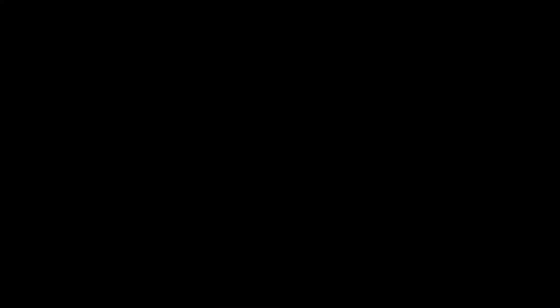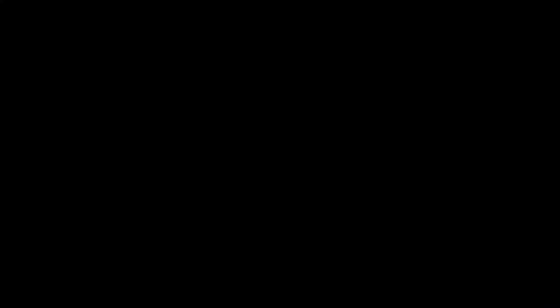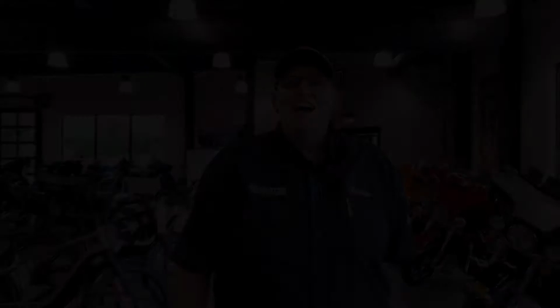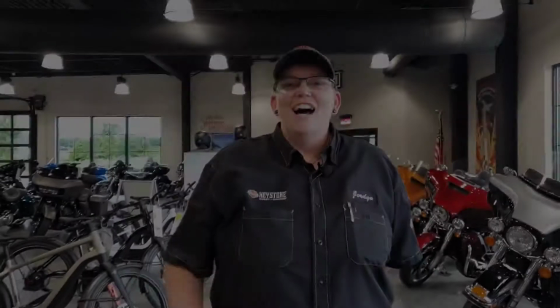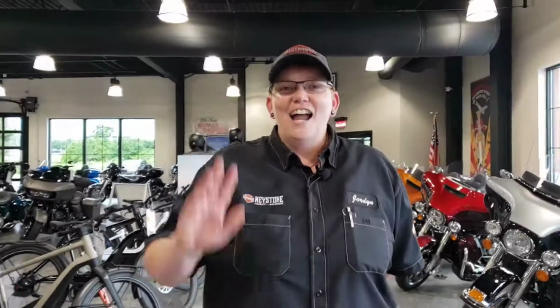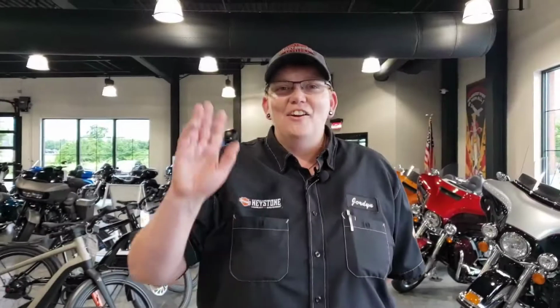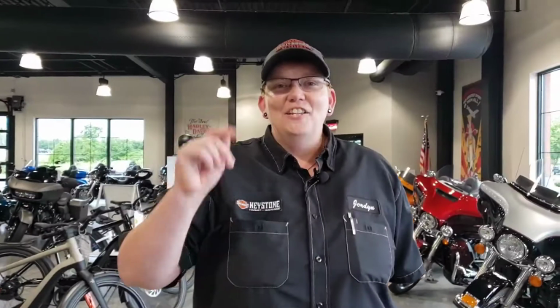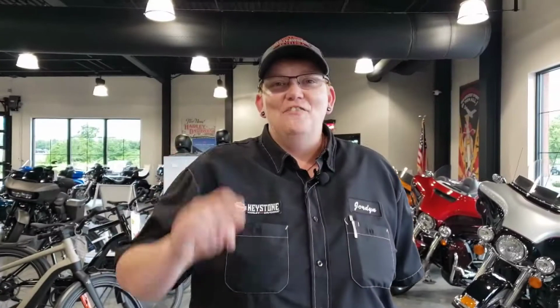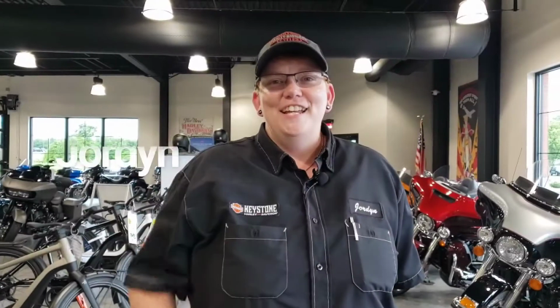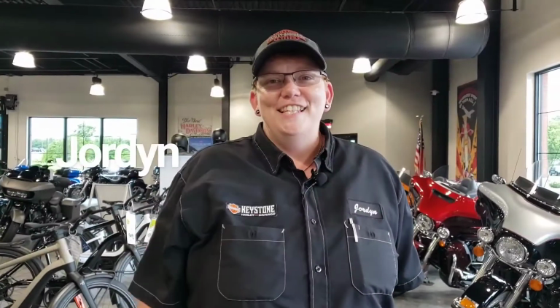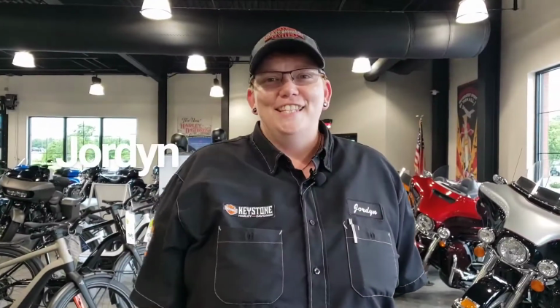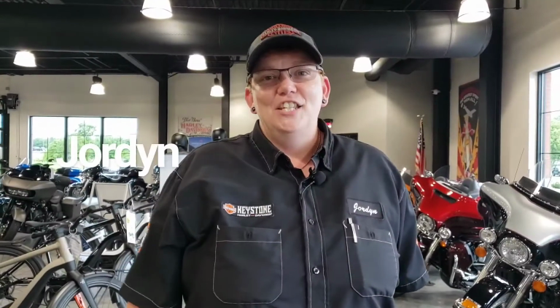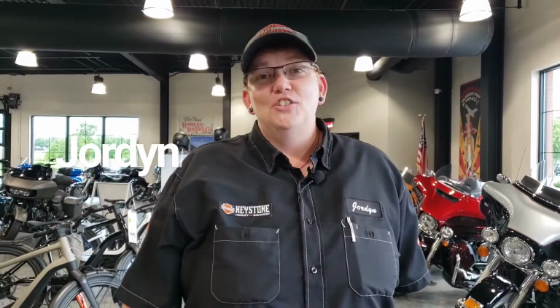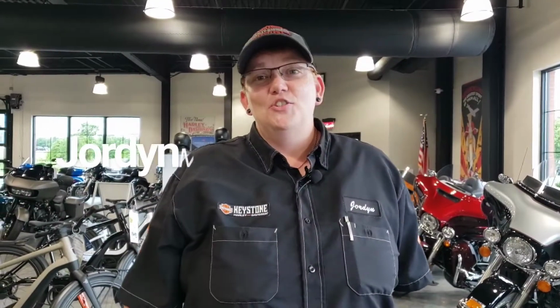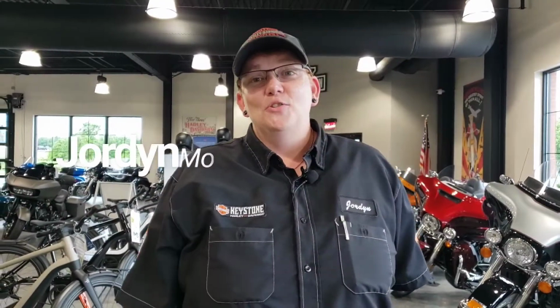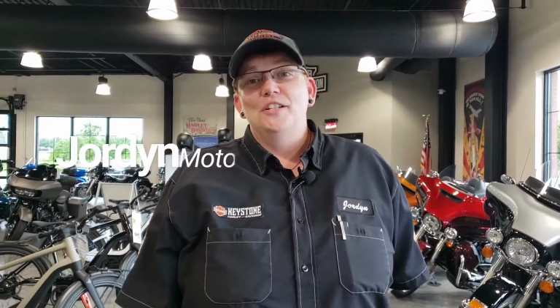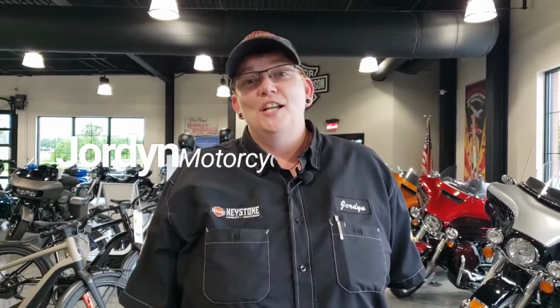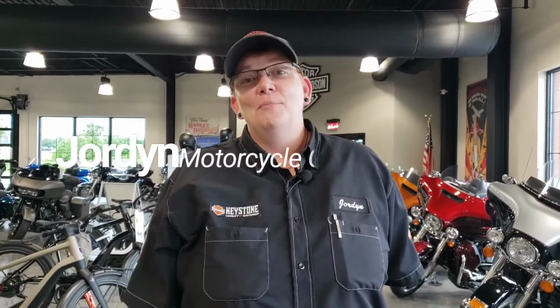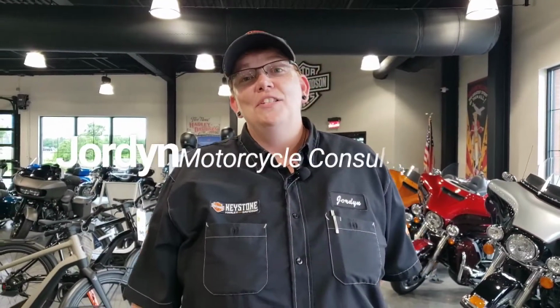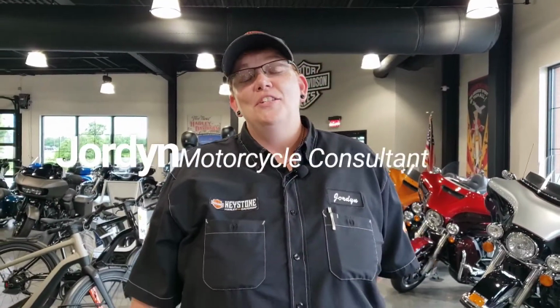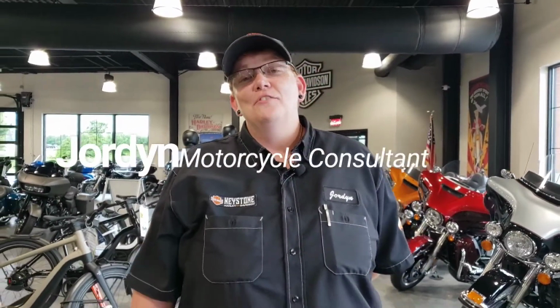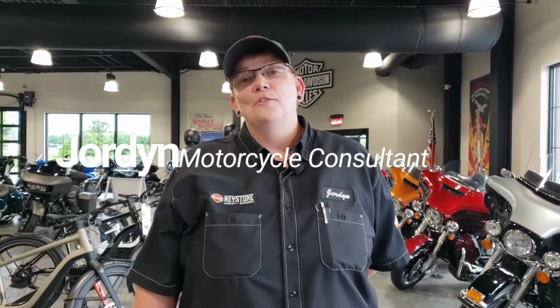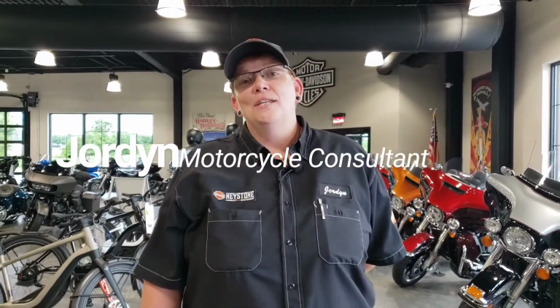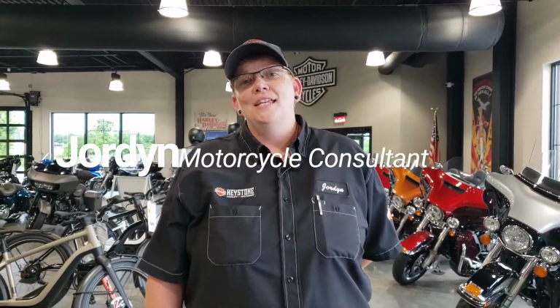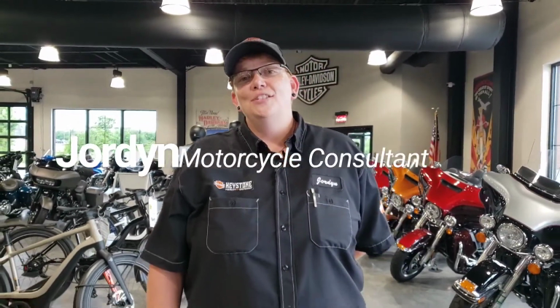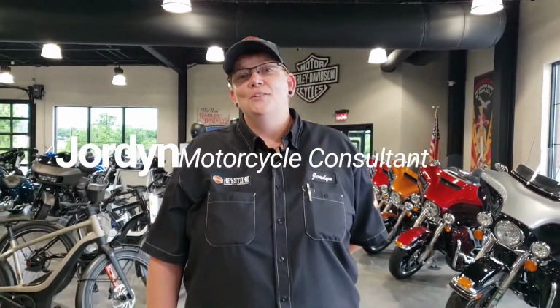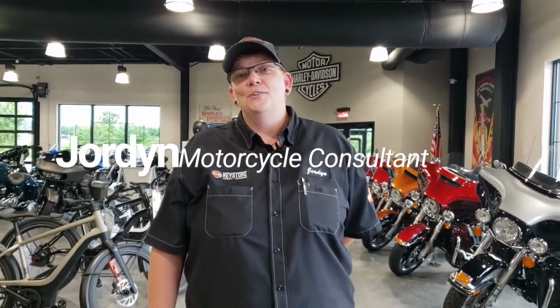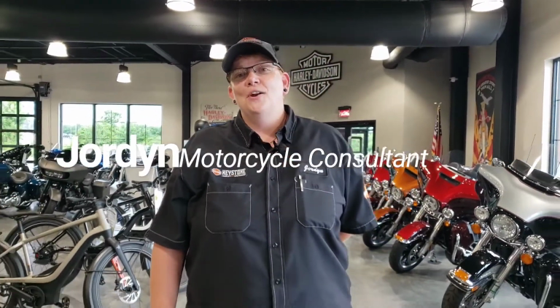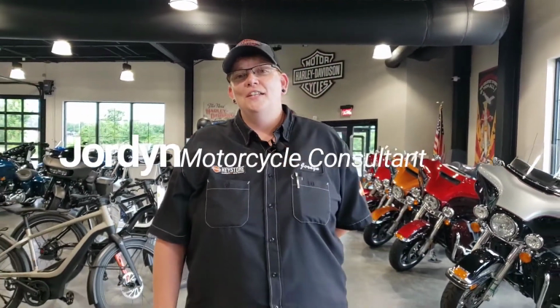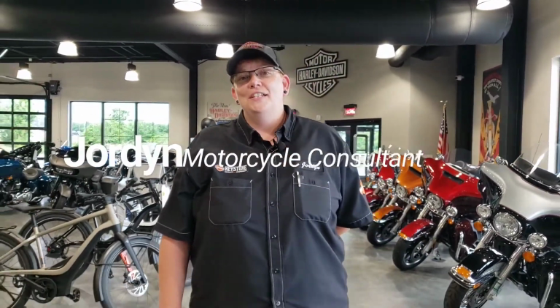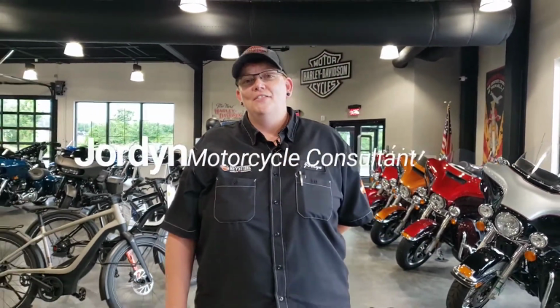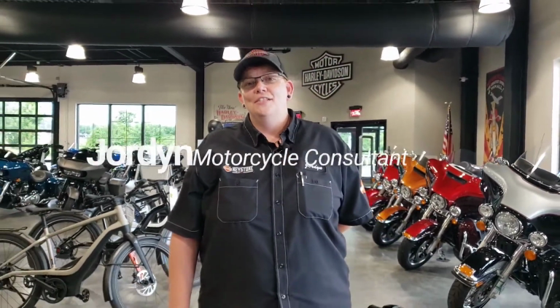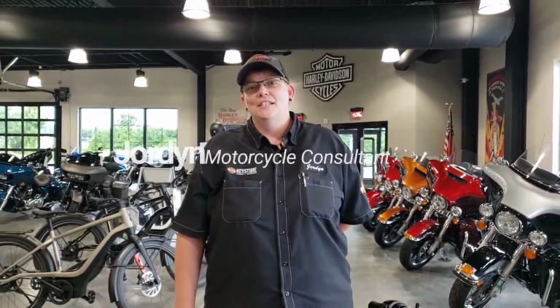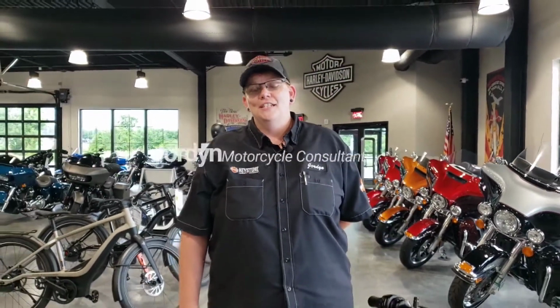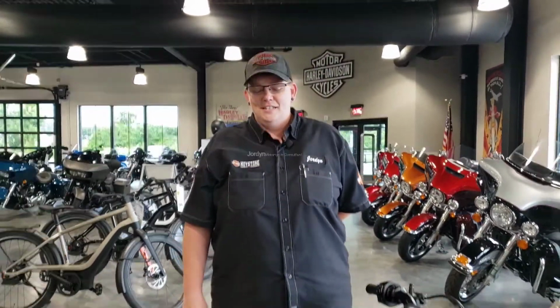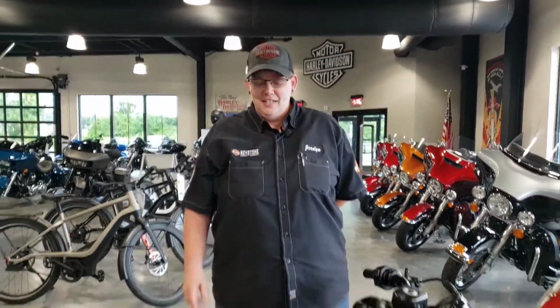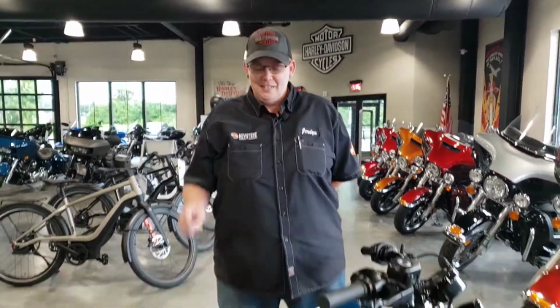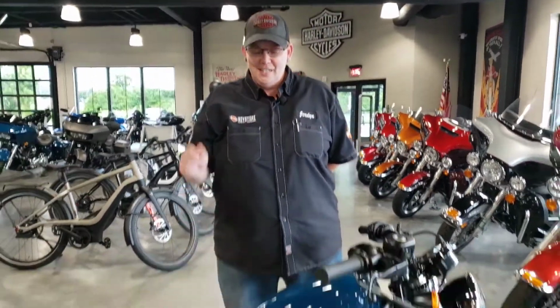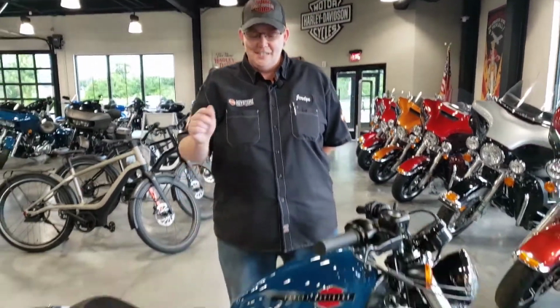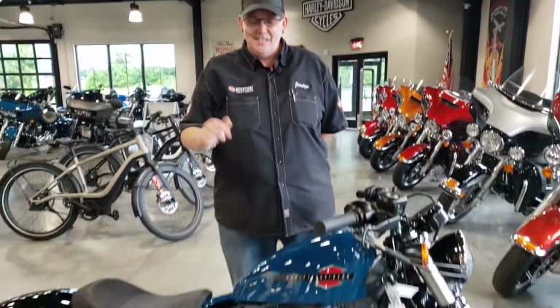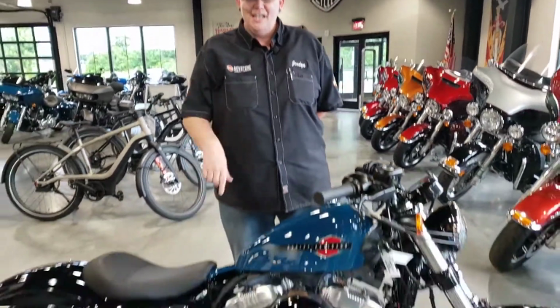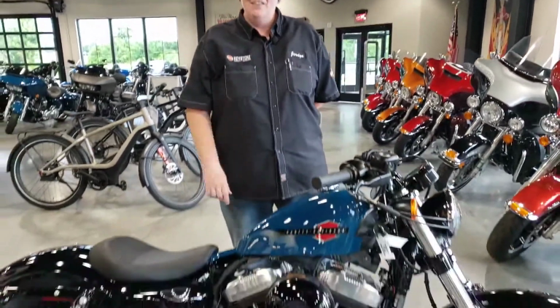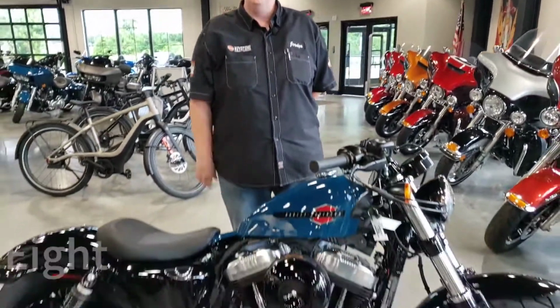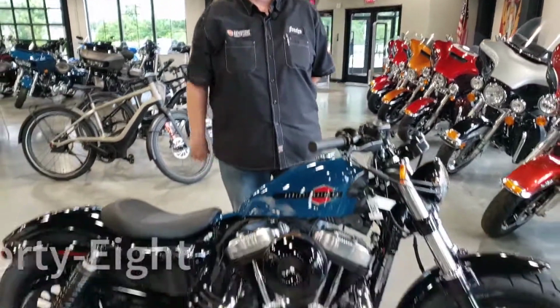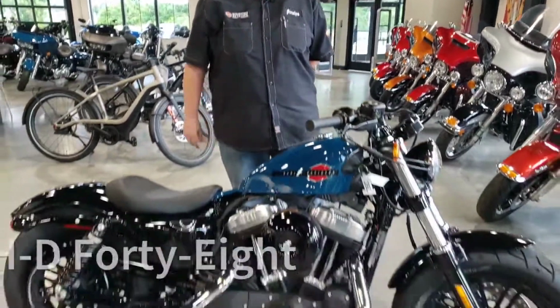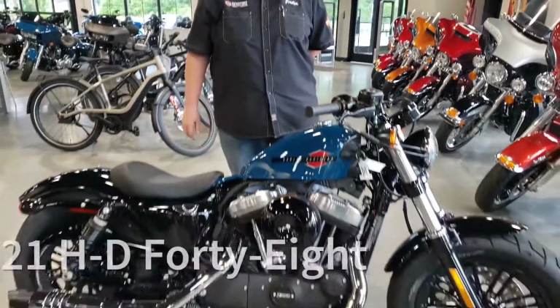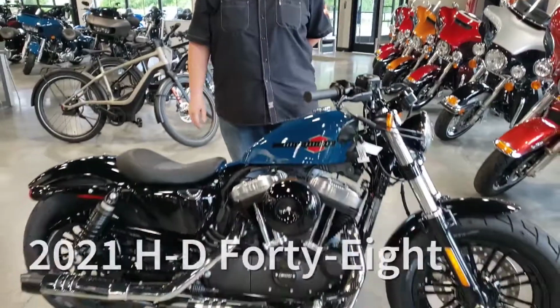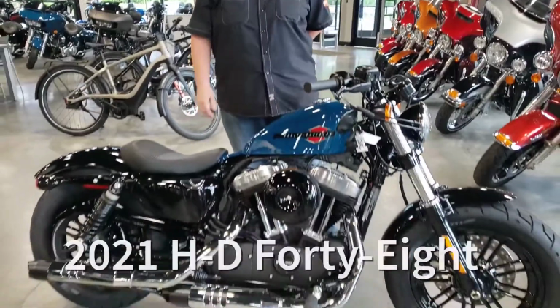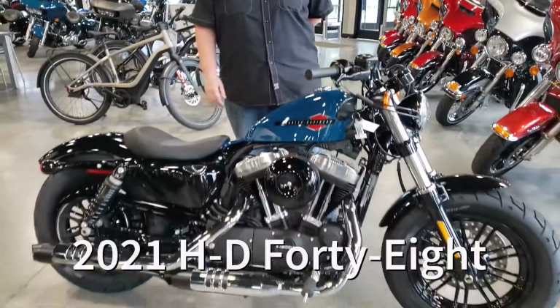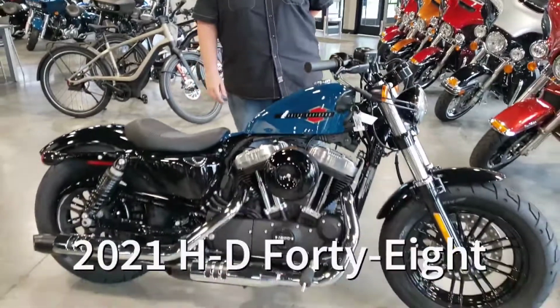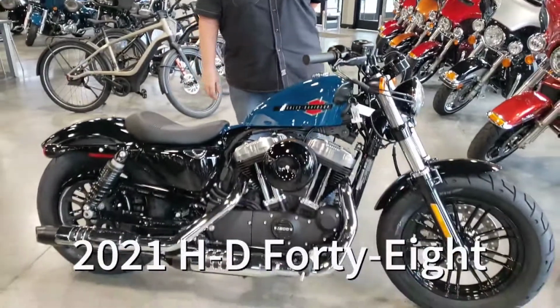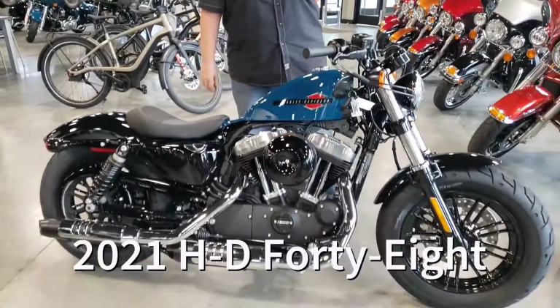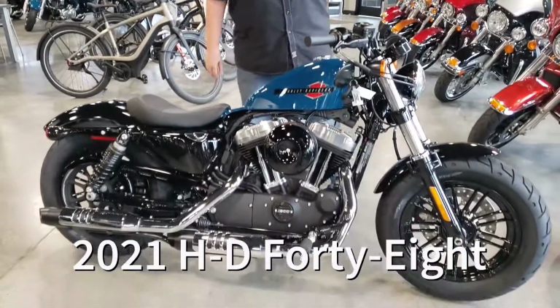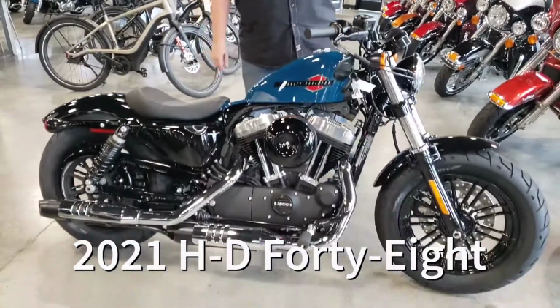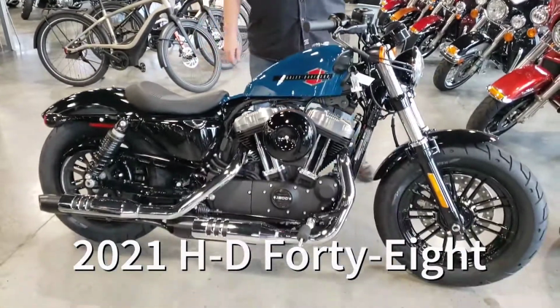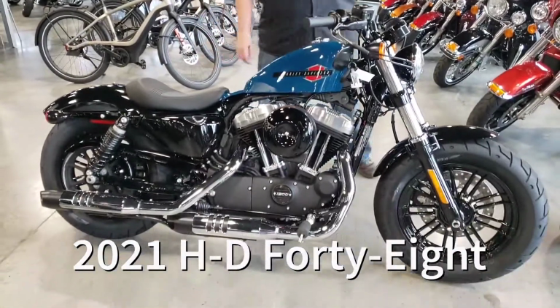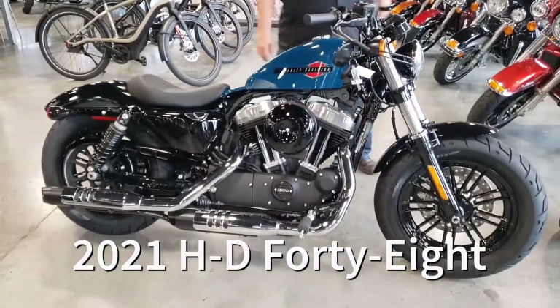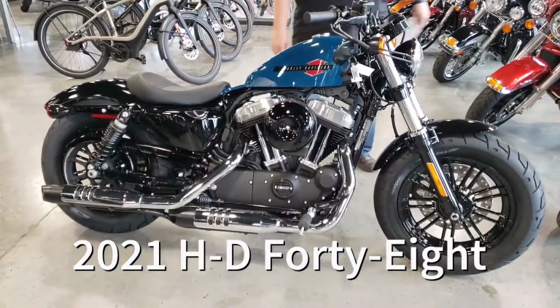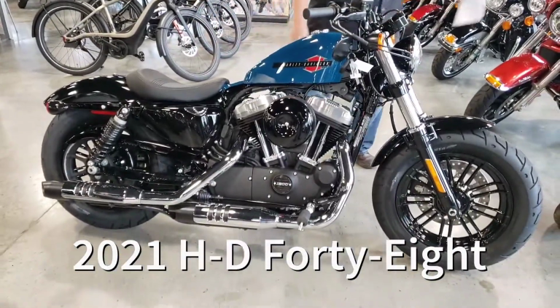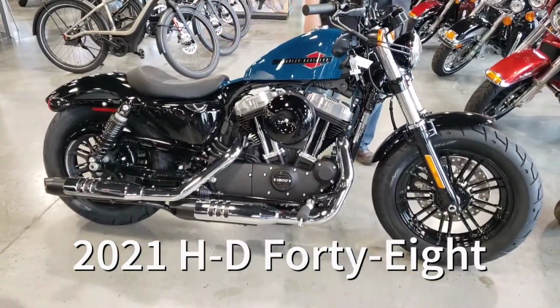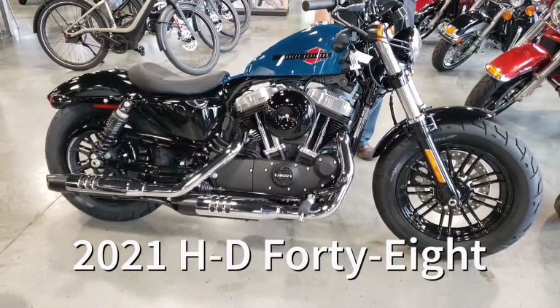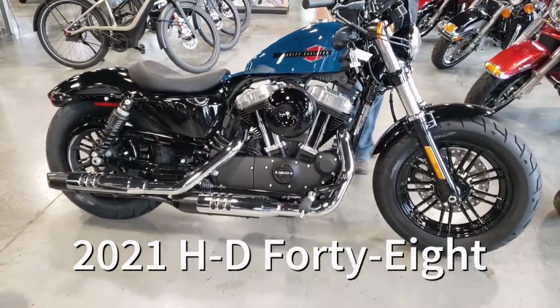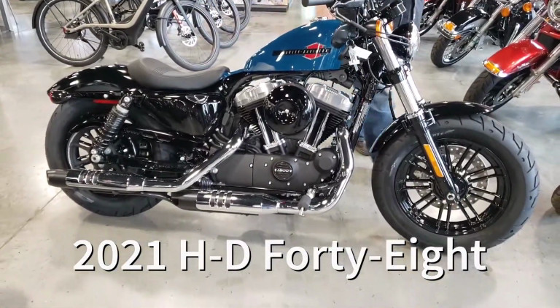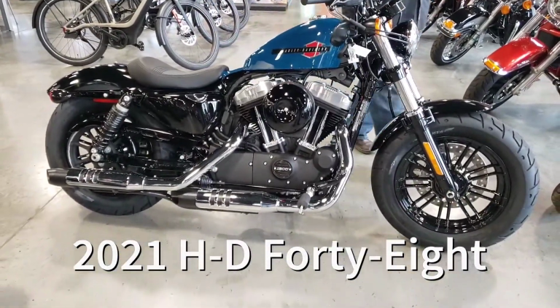Hi Harley fans, this is Jordan coming to you from Keystone Harley-Davidson. I'd like to take a dive into the 2021 48 model.